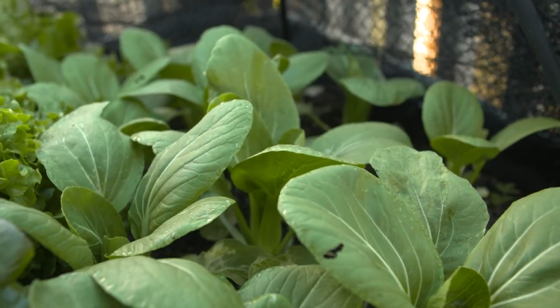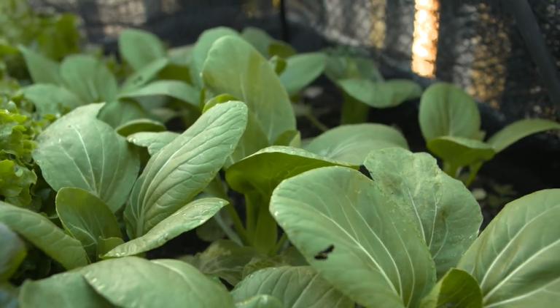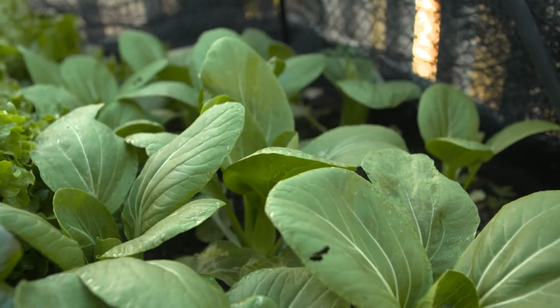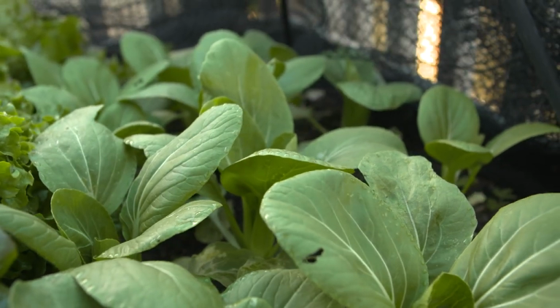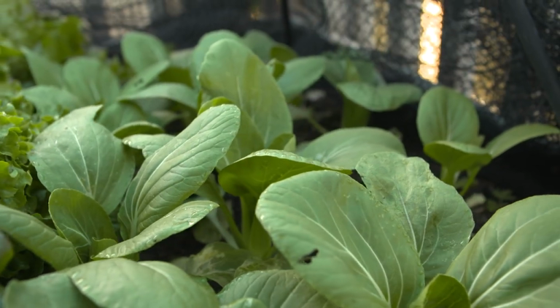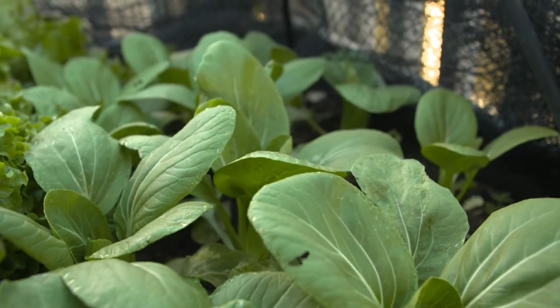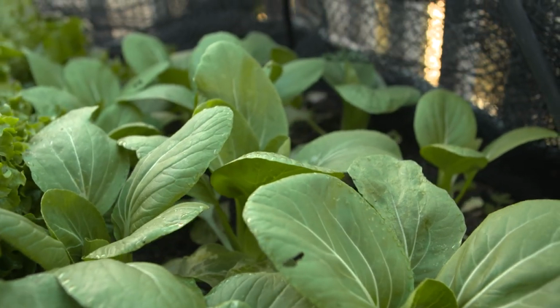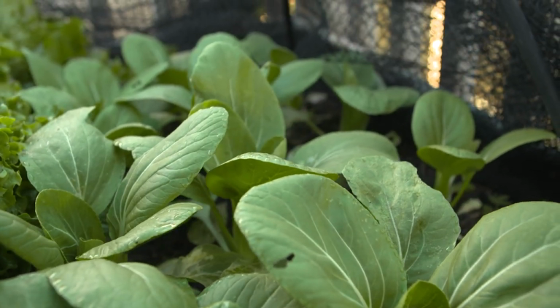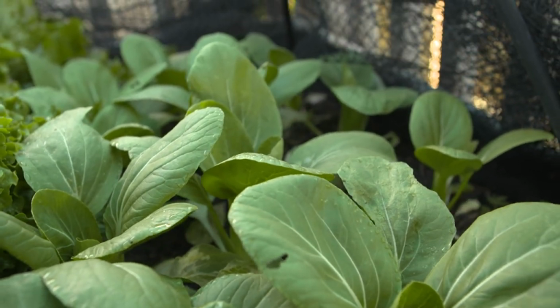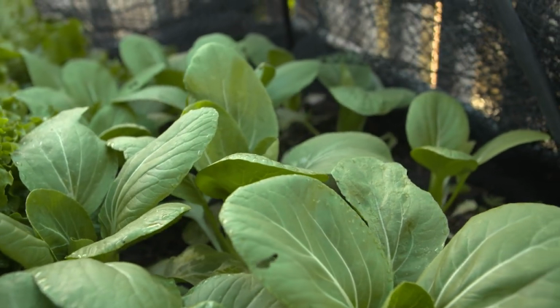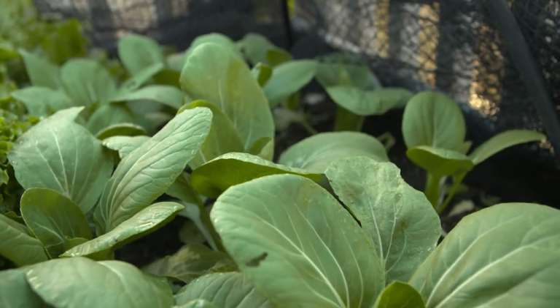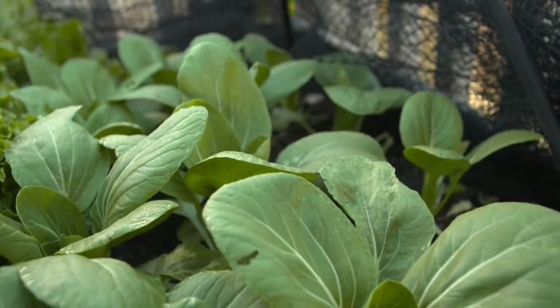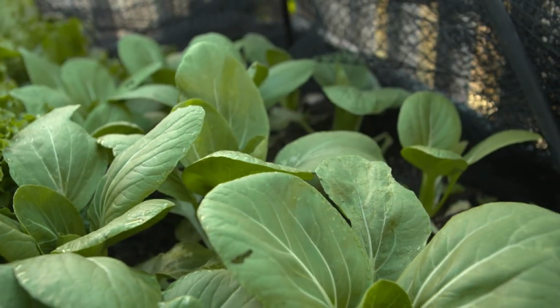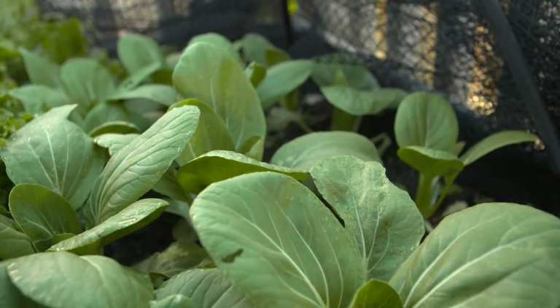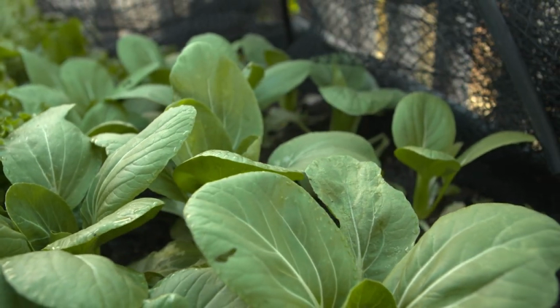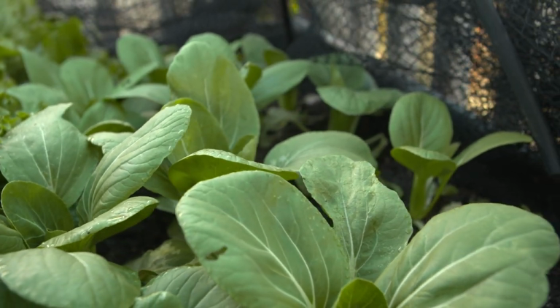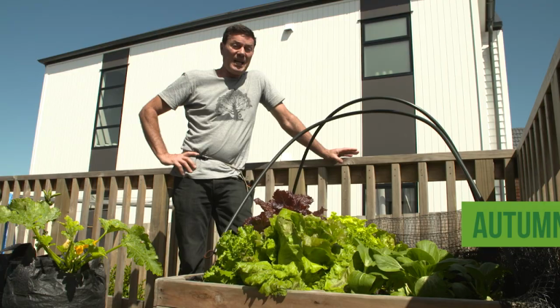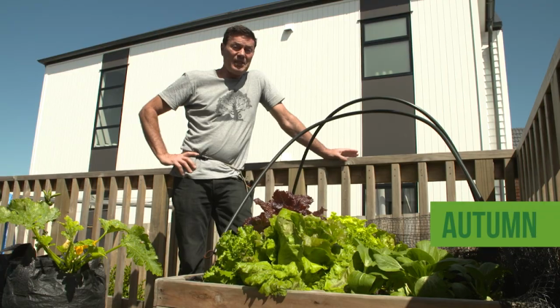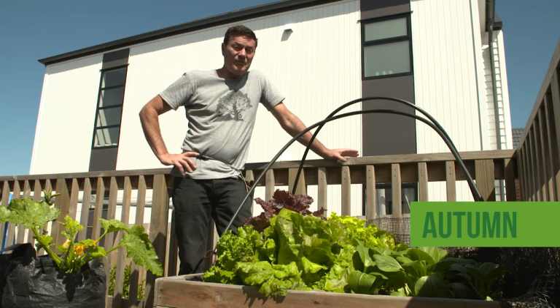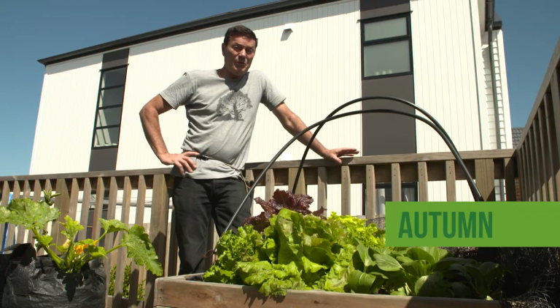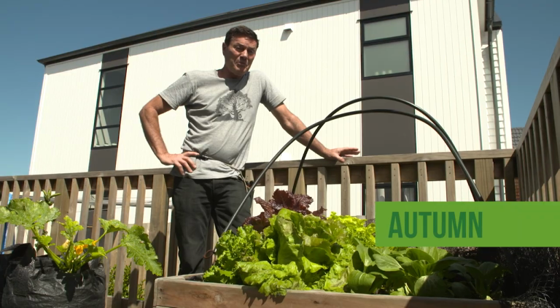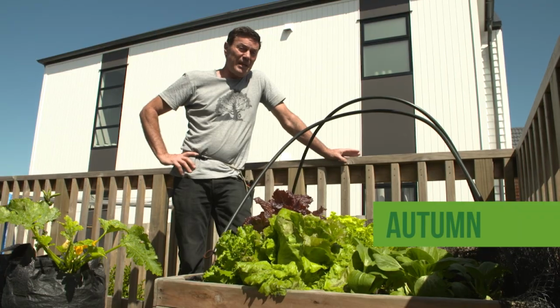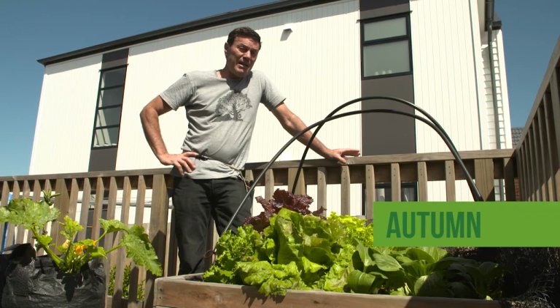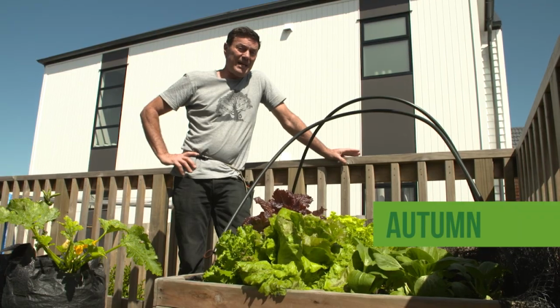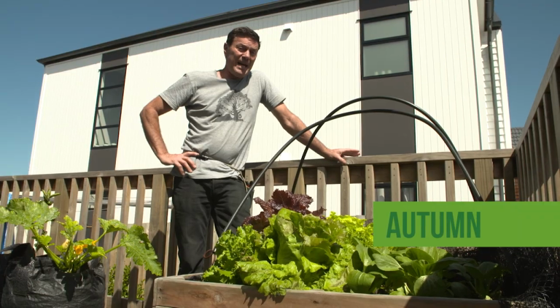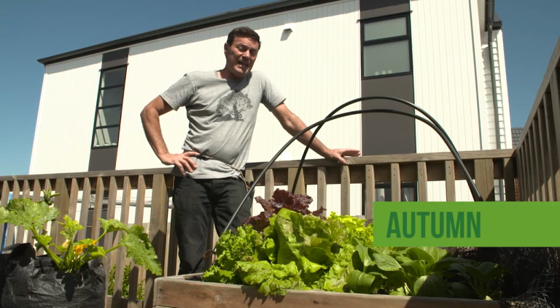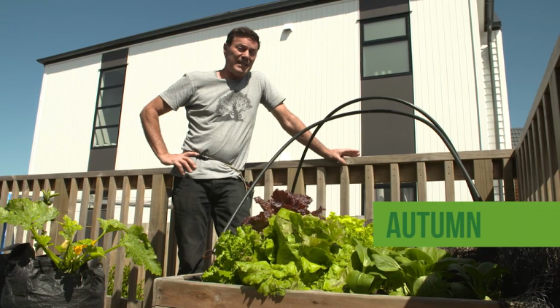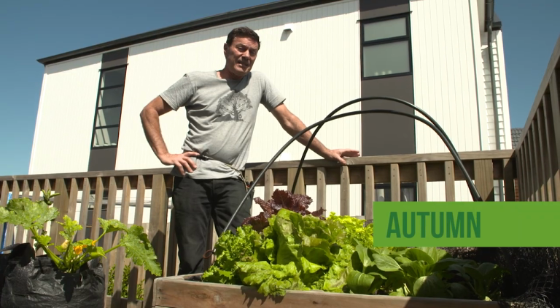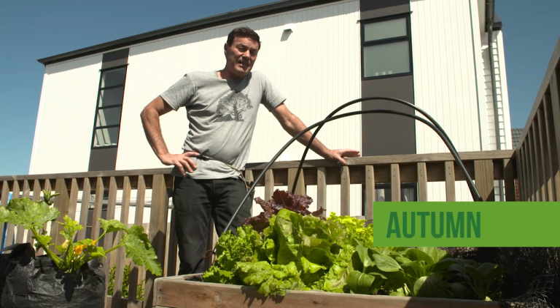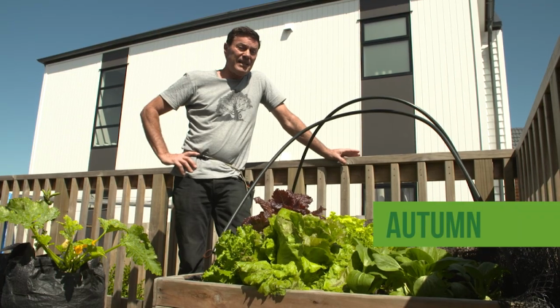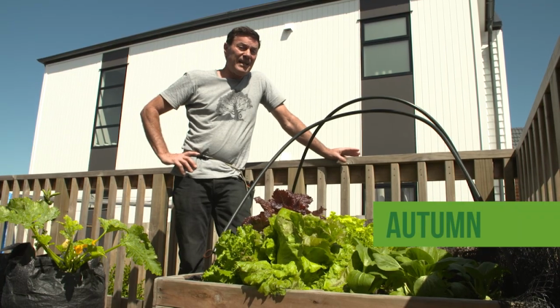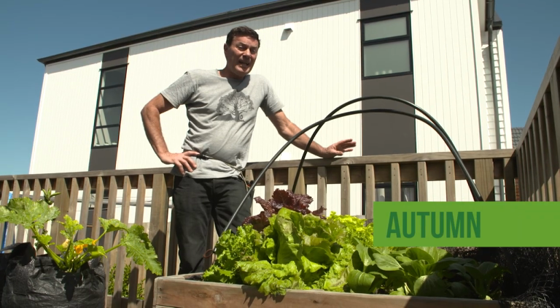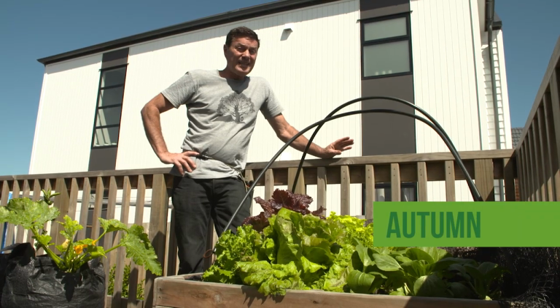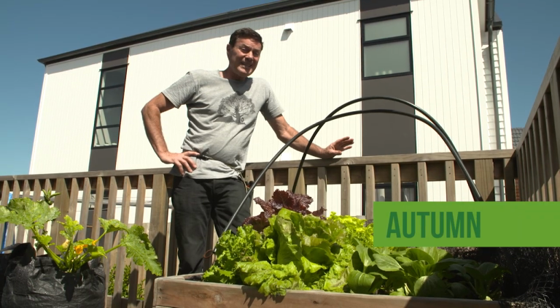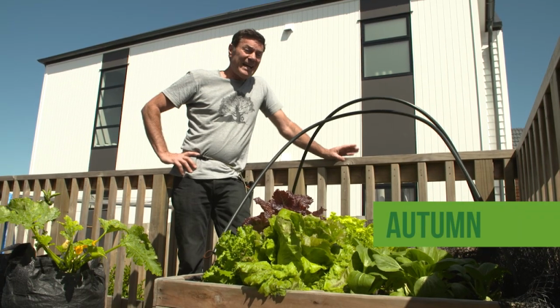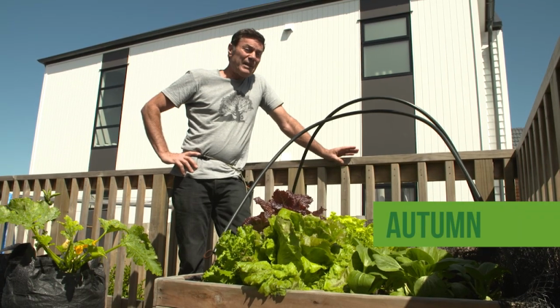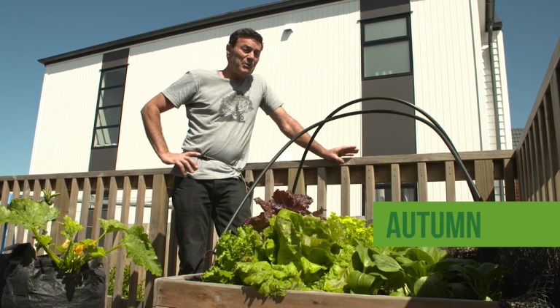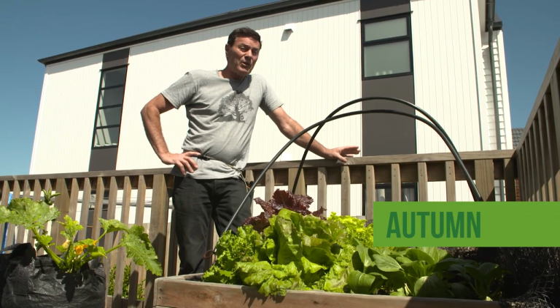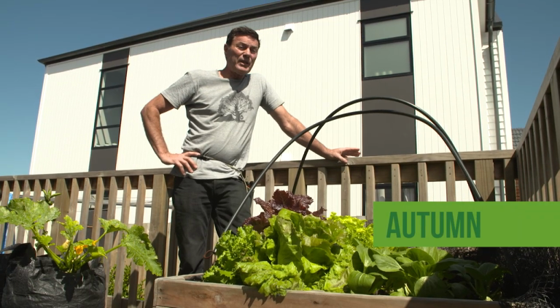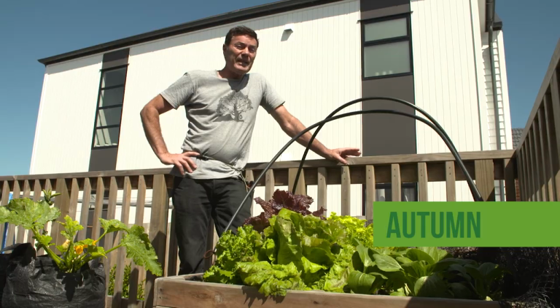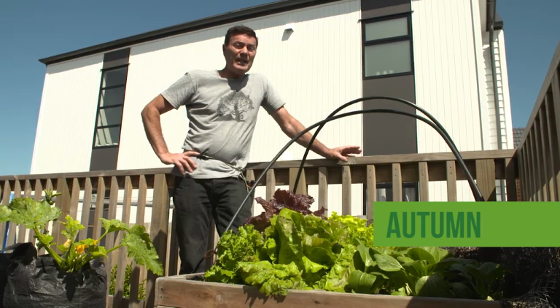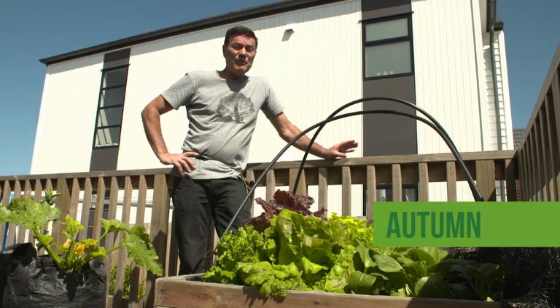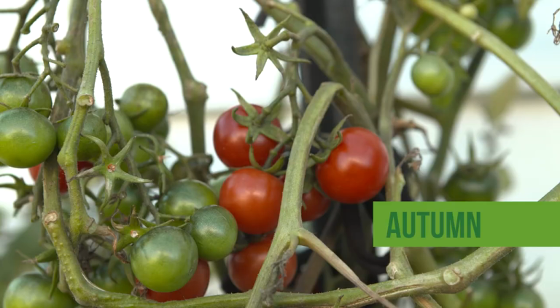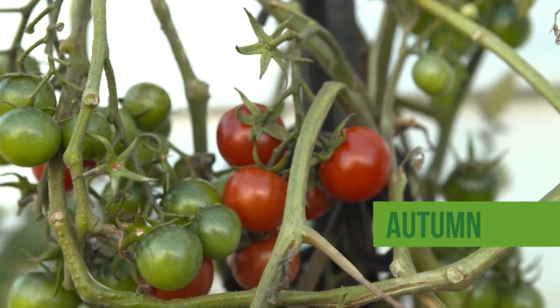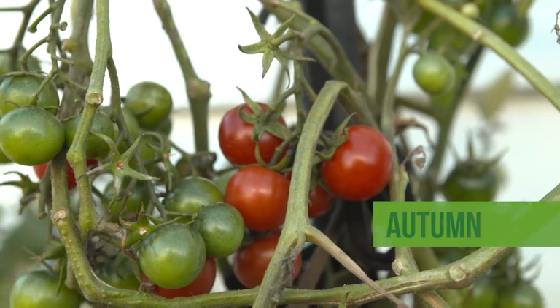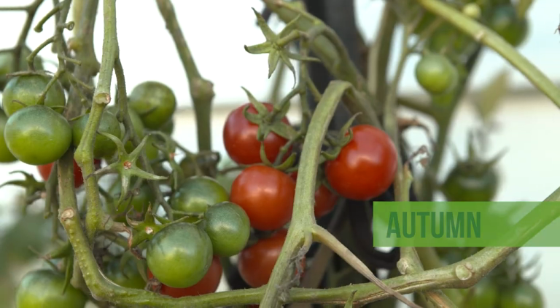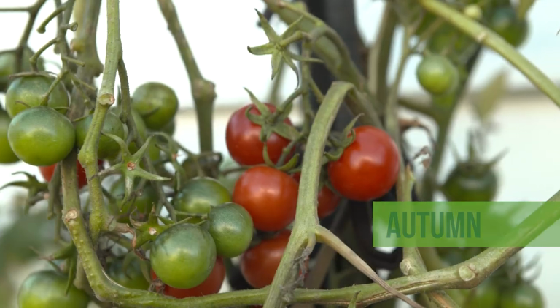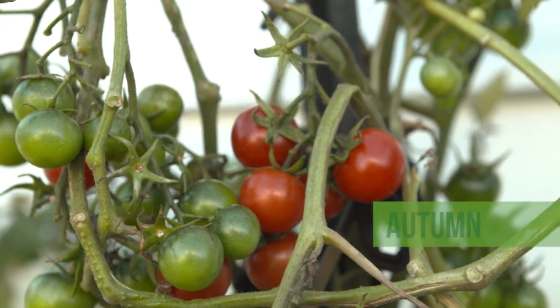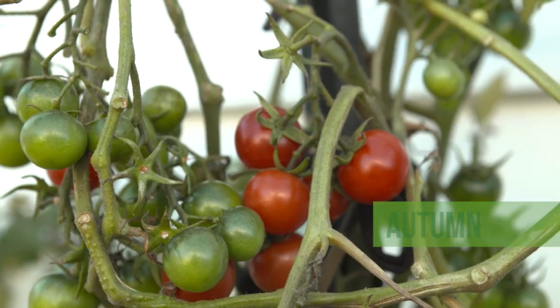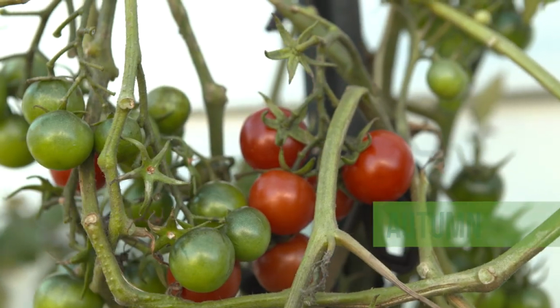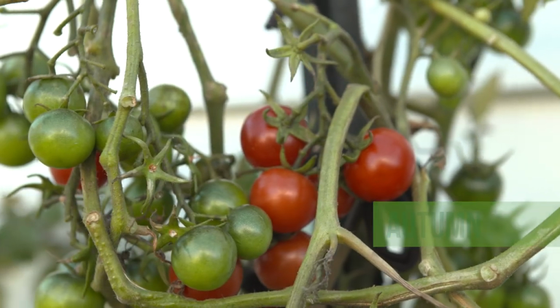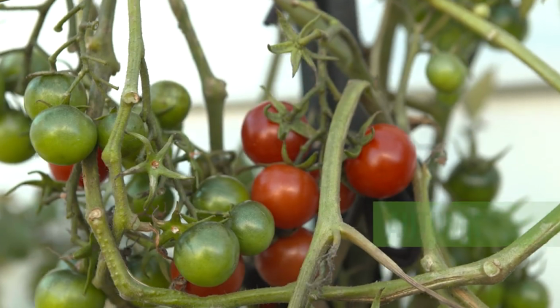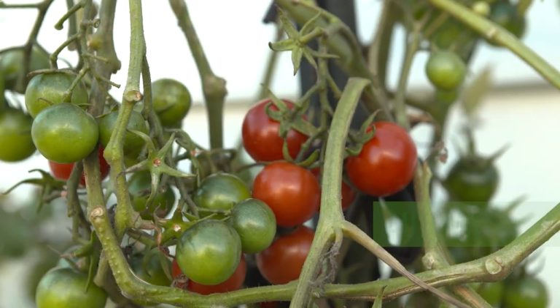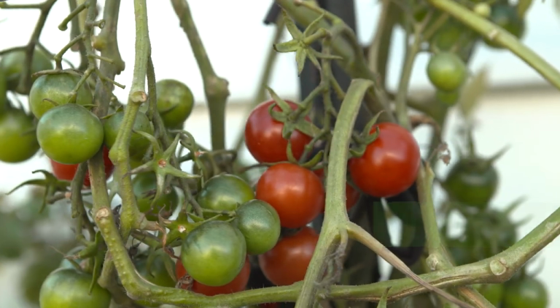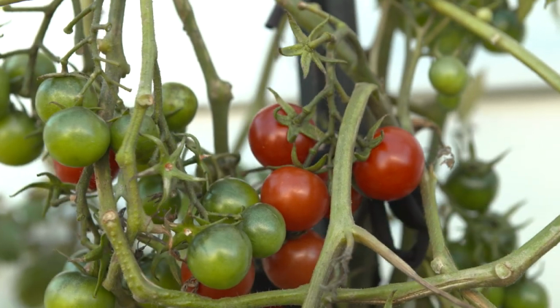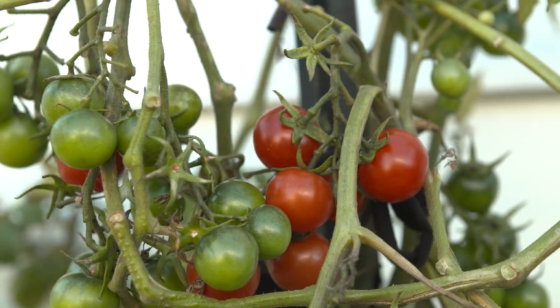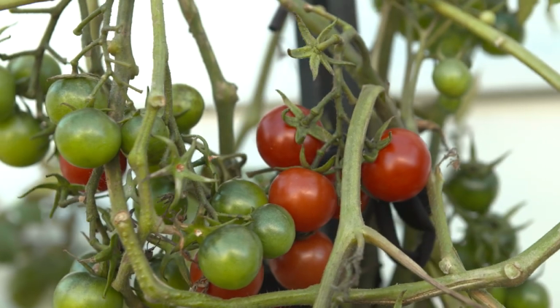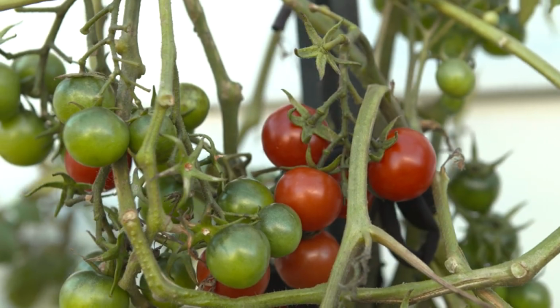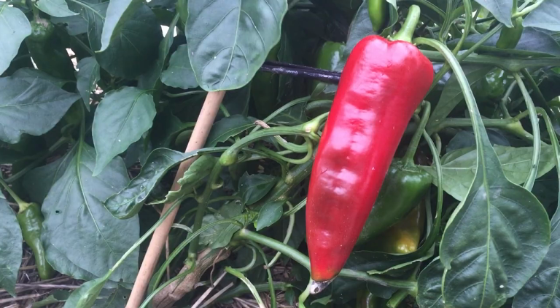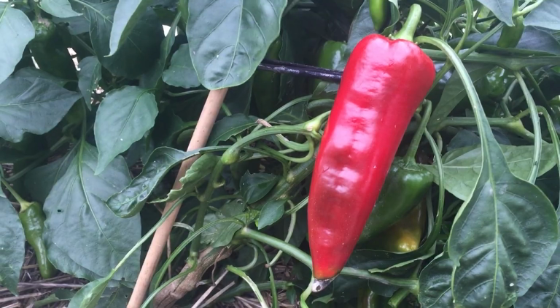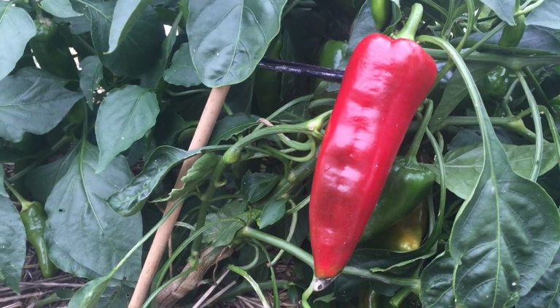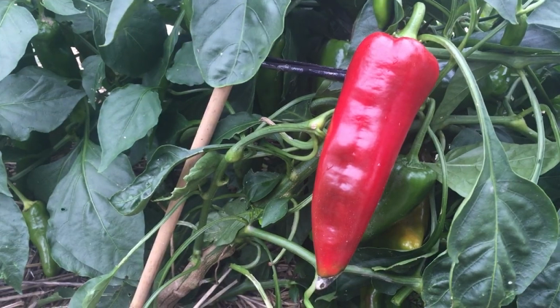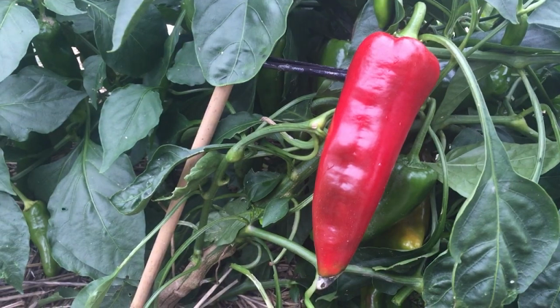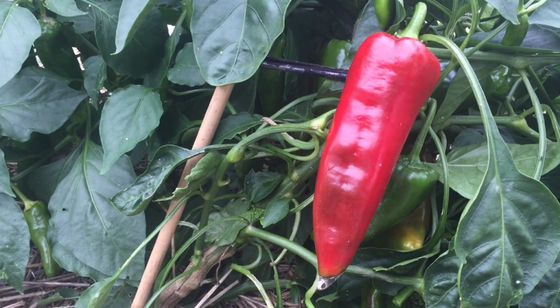It's been three and a half months since we last filmed at our gardens, and today we're looking at the fruits of our summer crops and planning for winter.